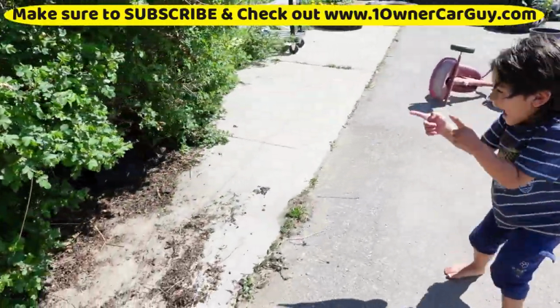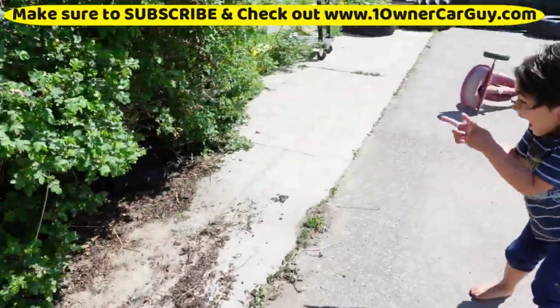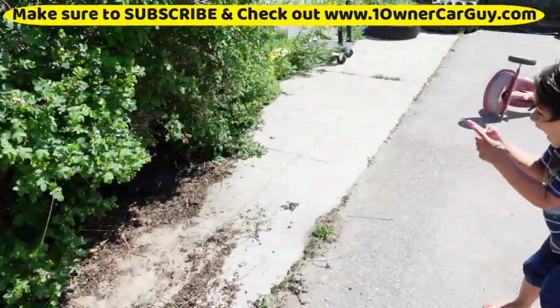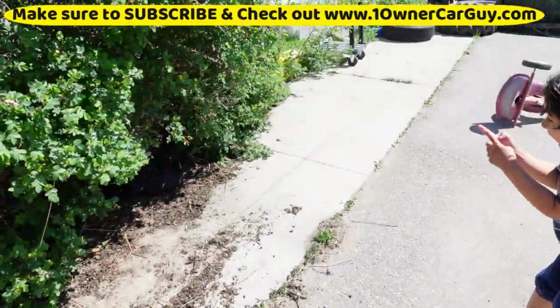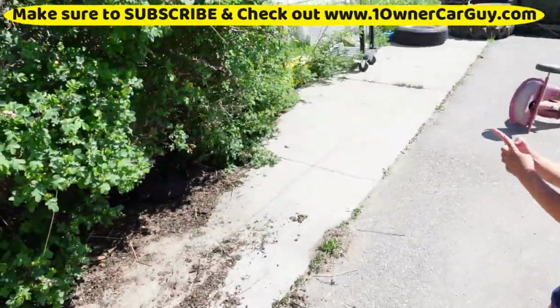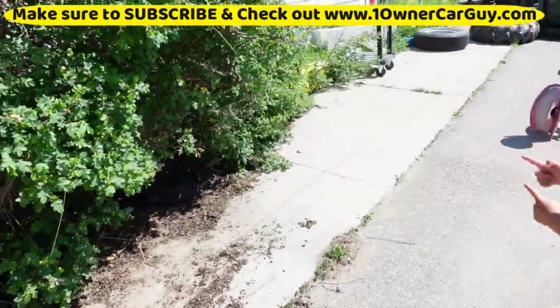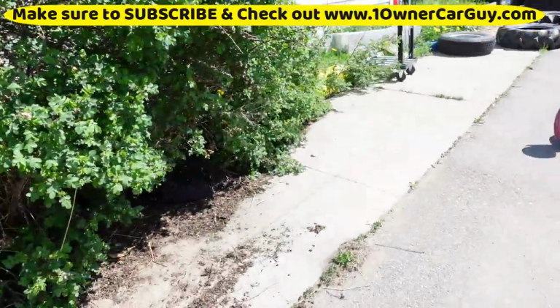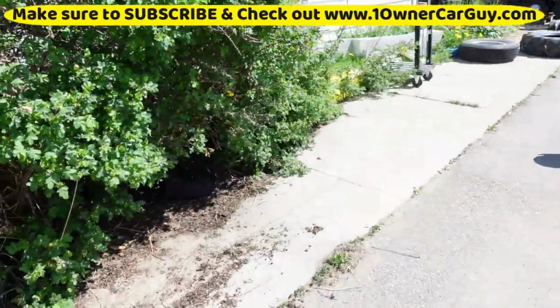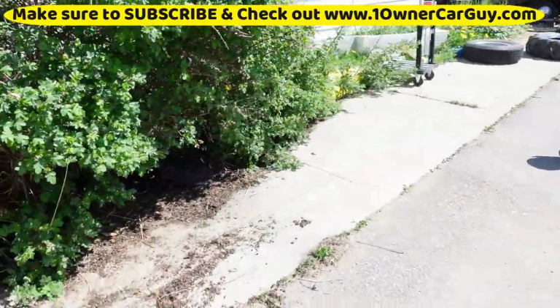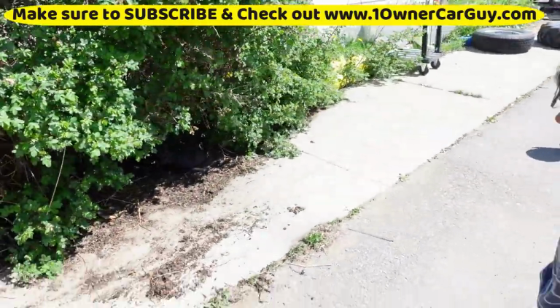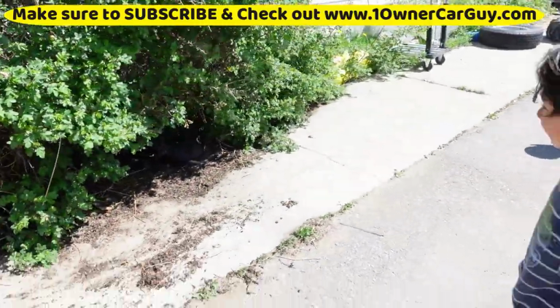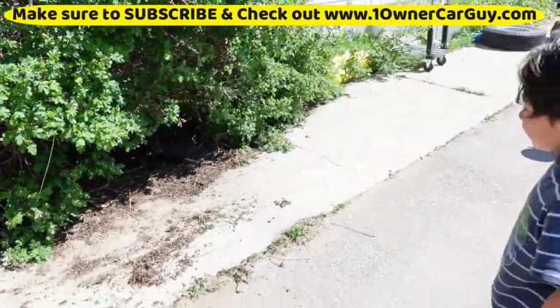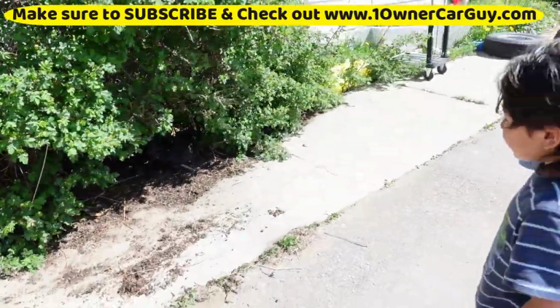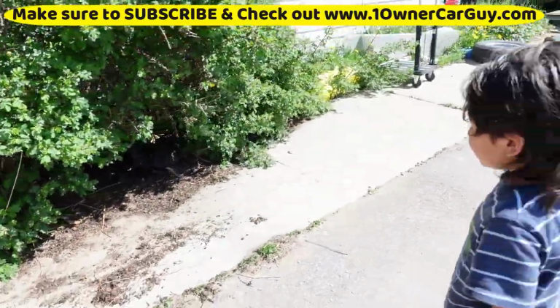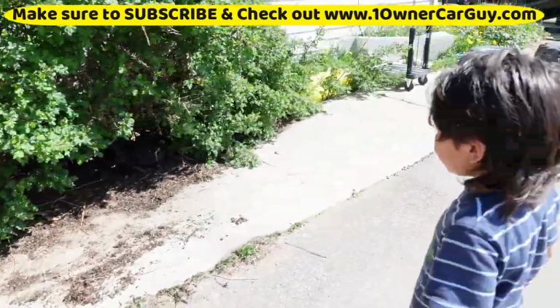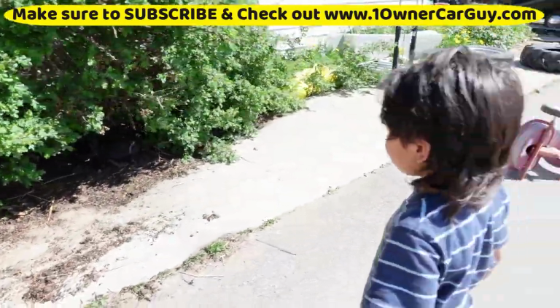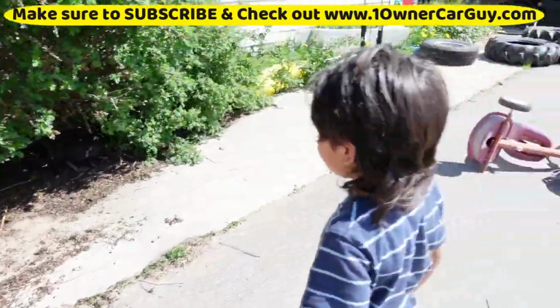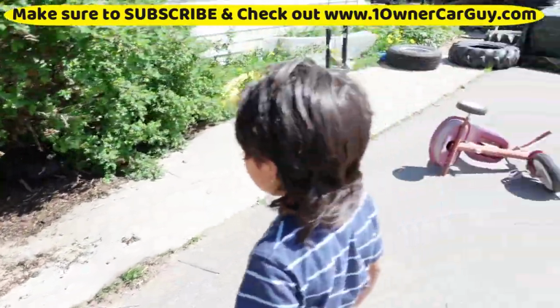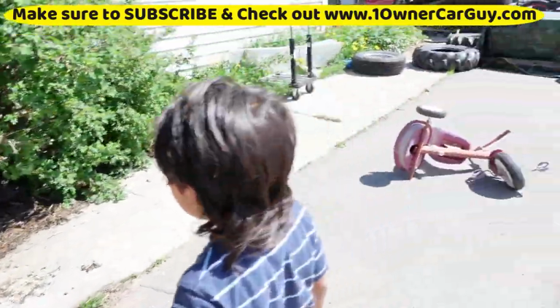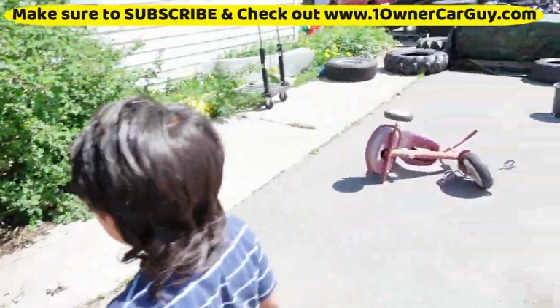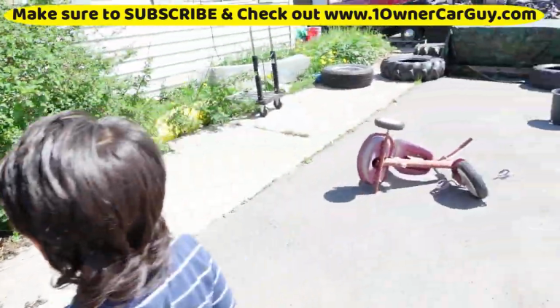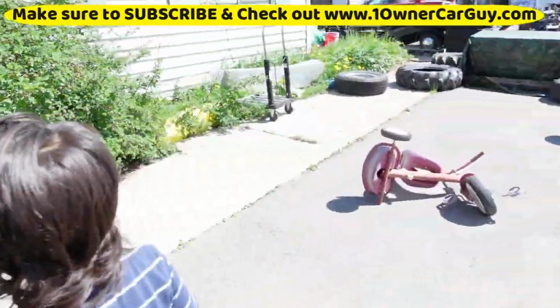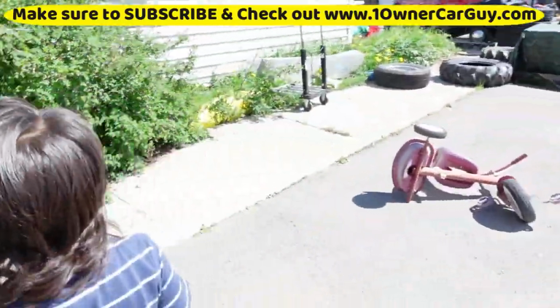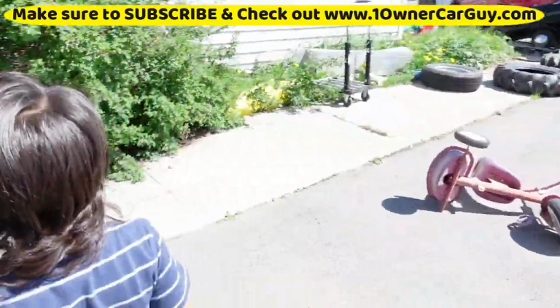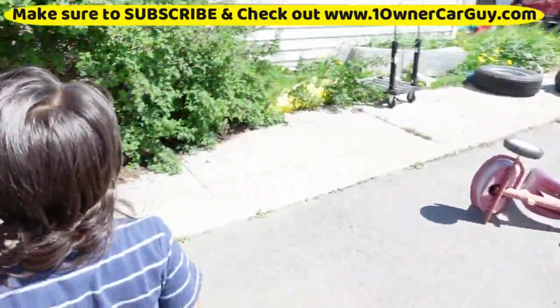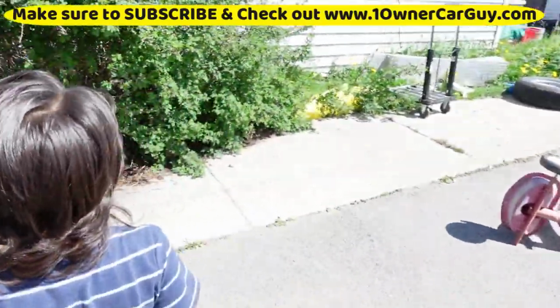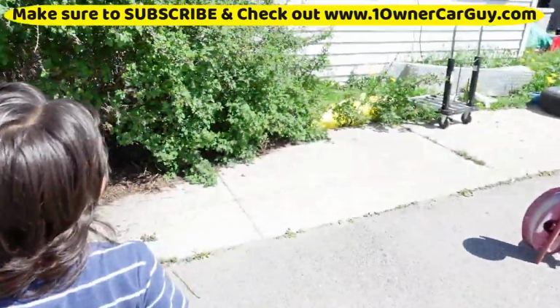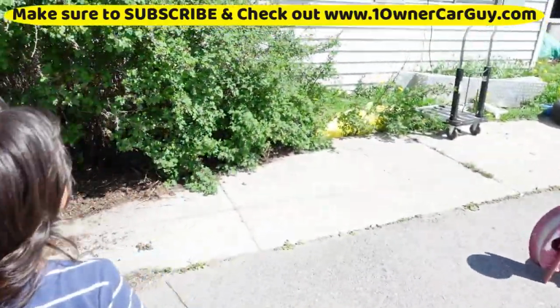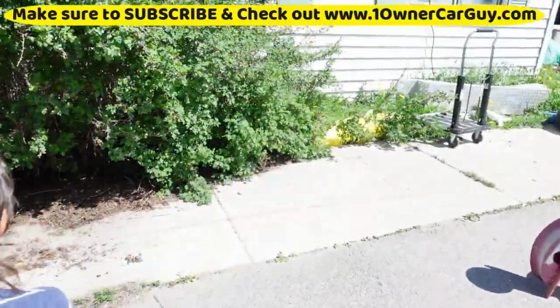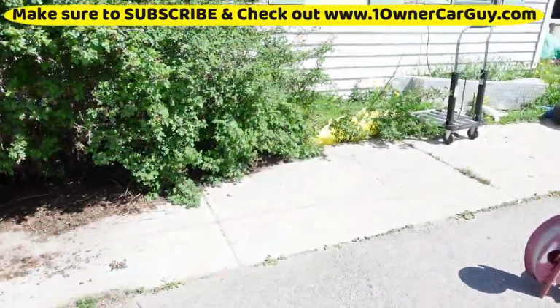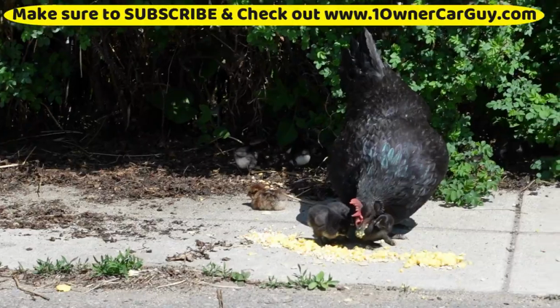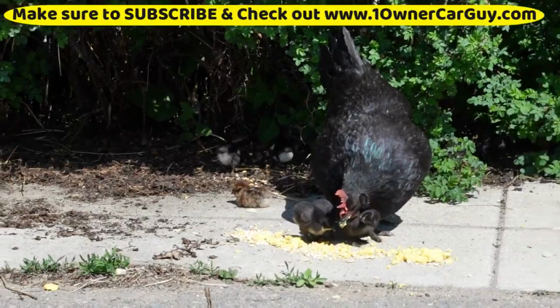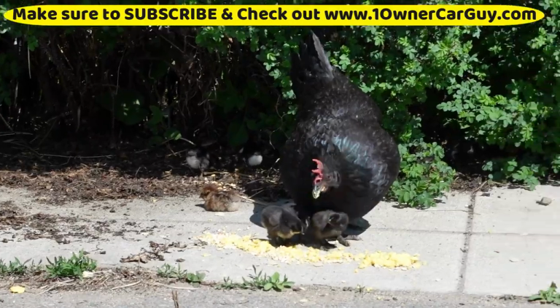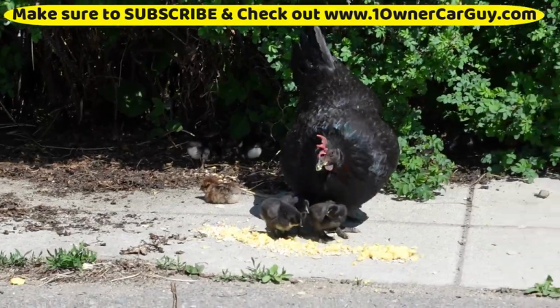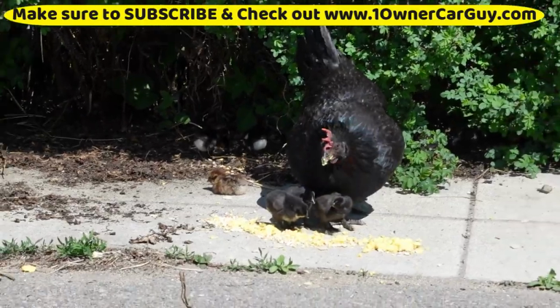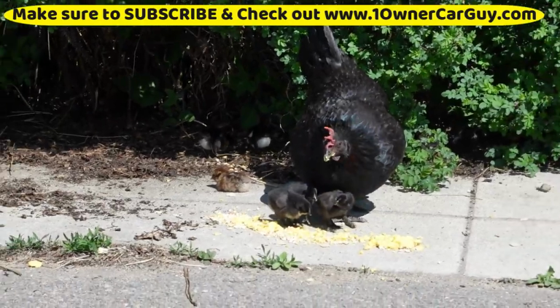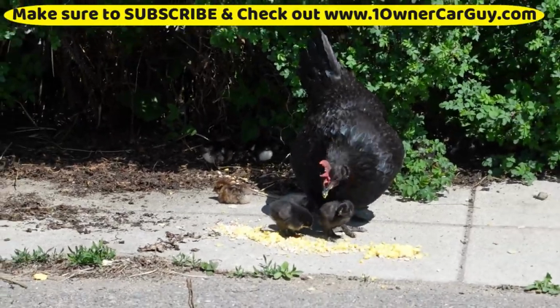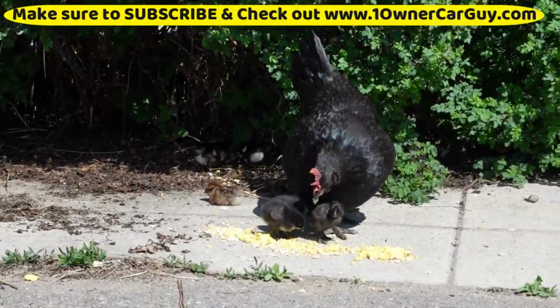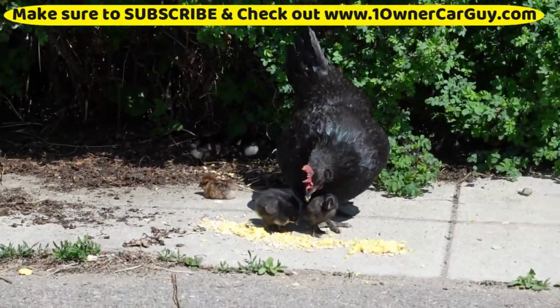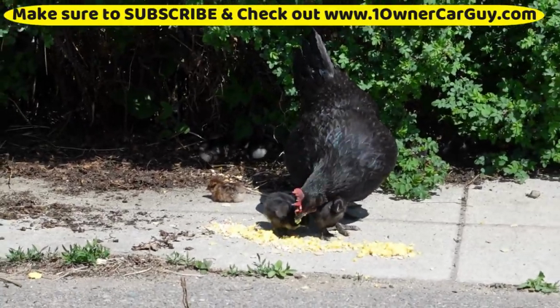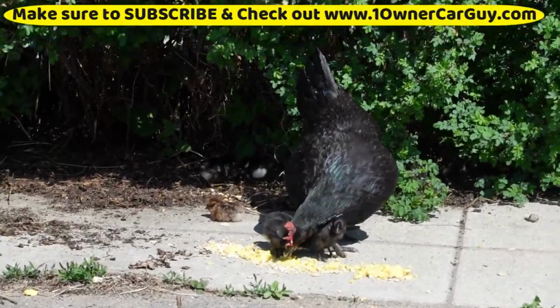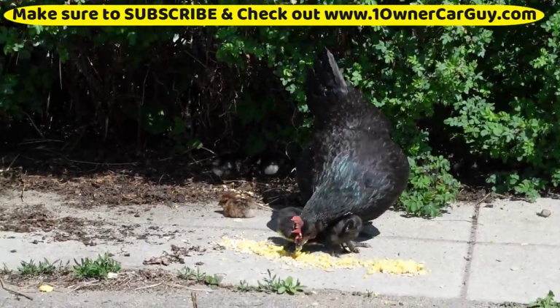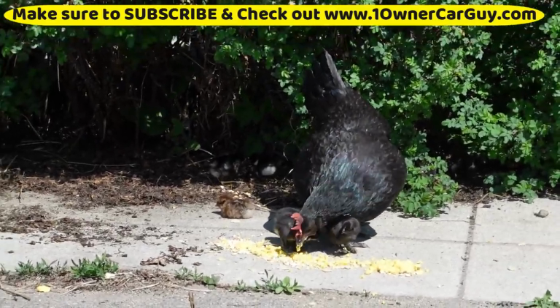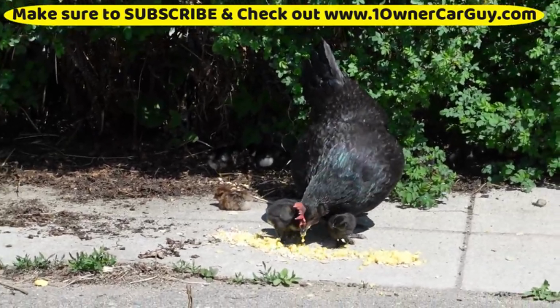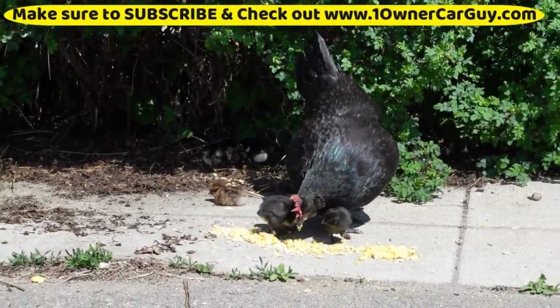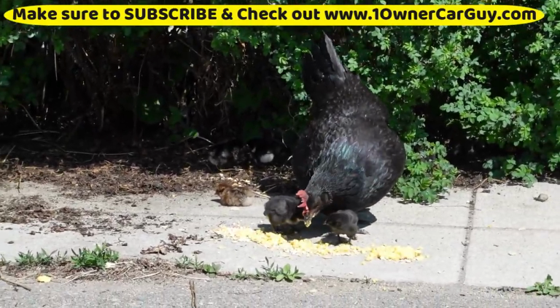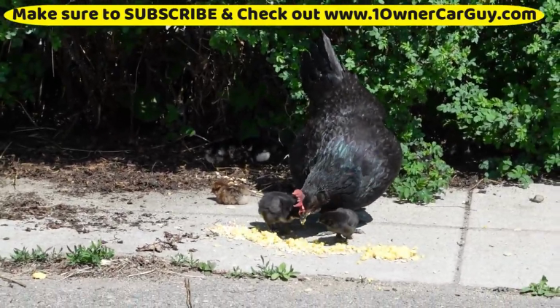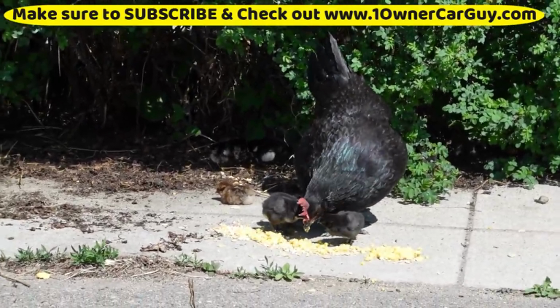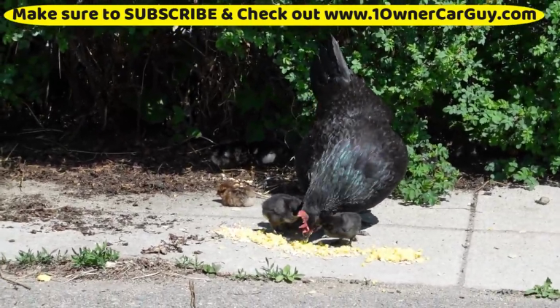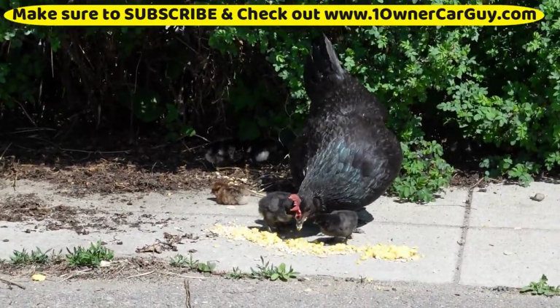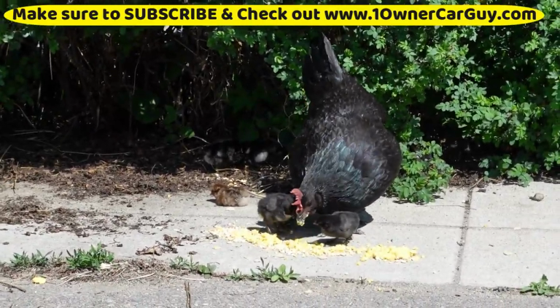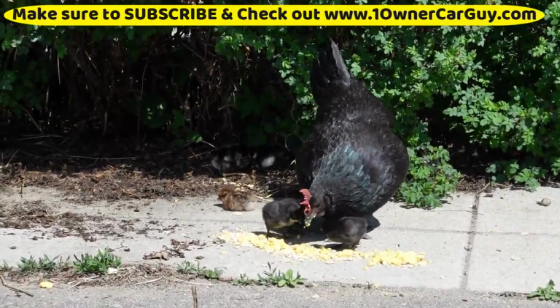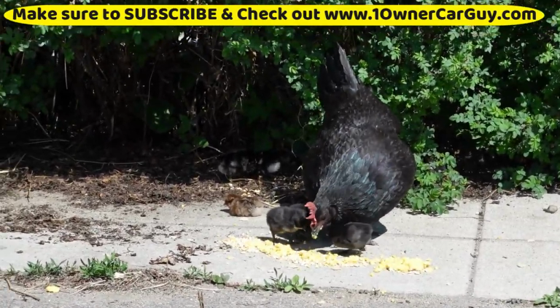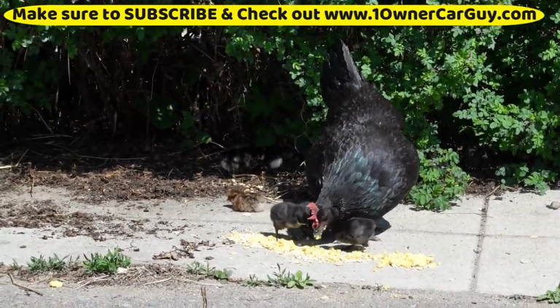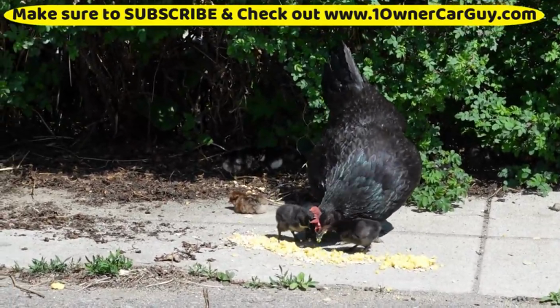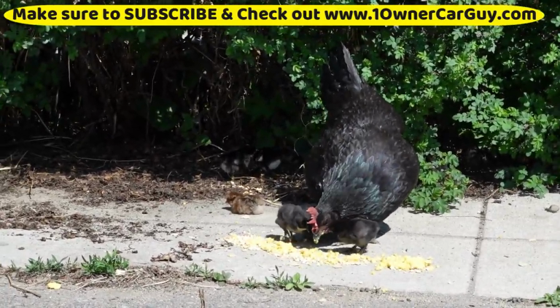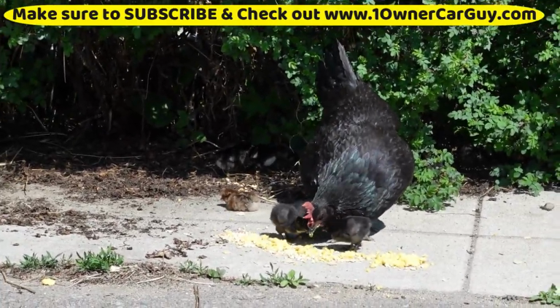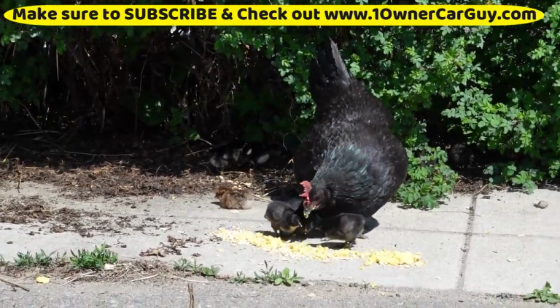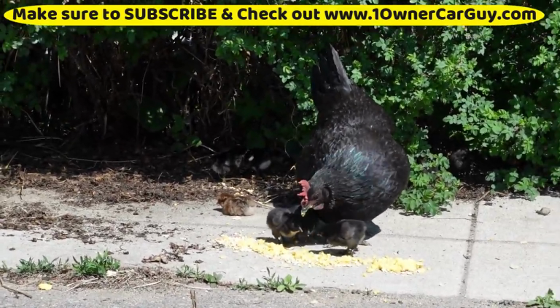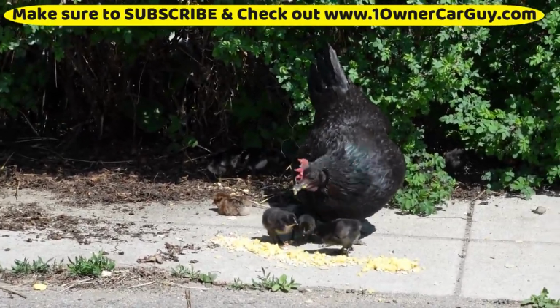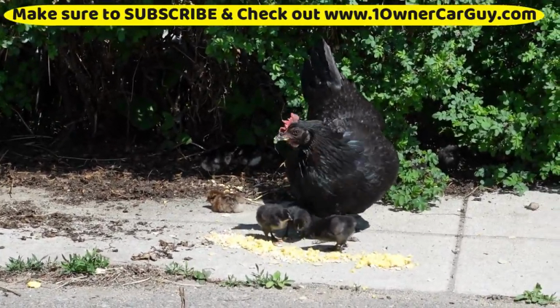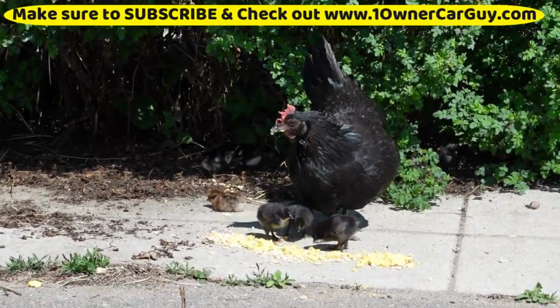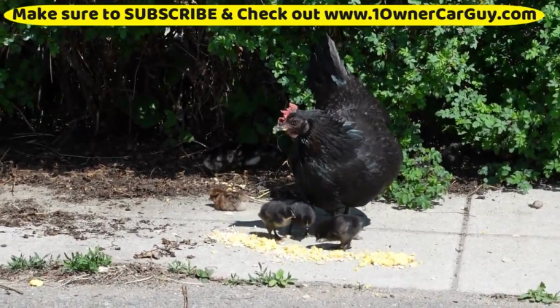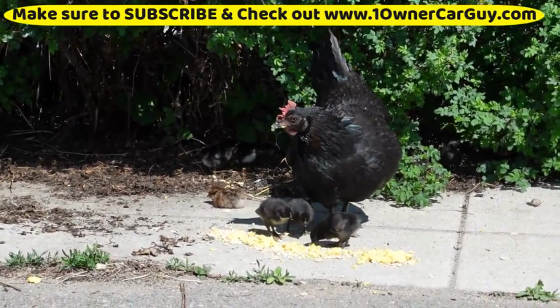Oh, the baby chickens! So these are the baby chickens — I think we've got about eight or nine of them.